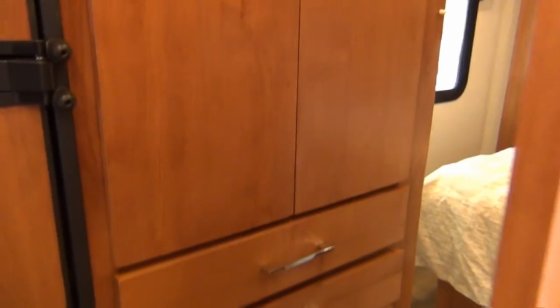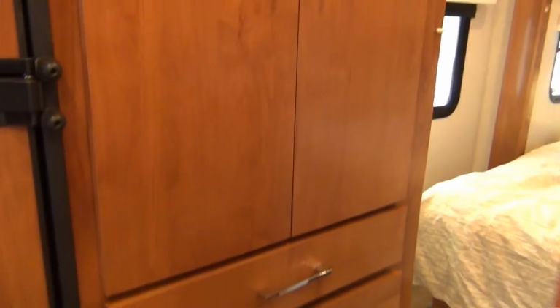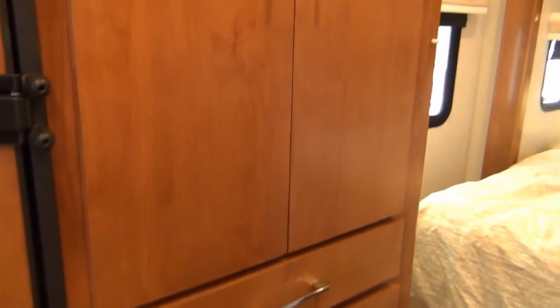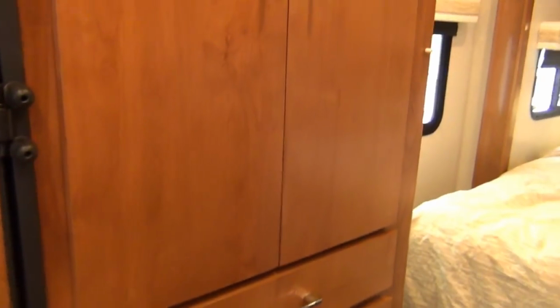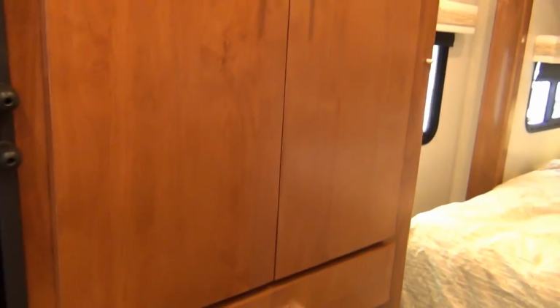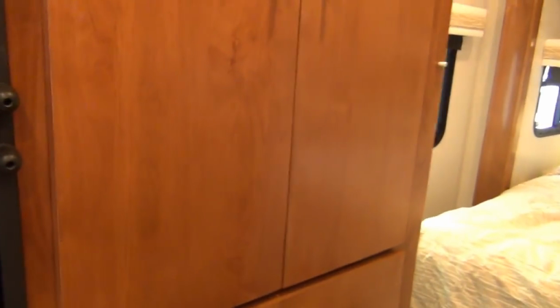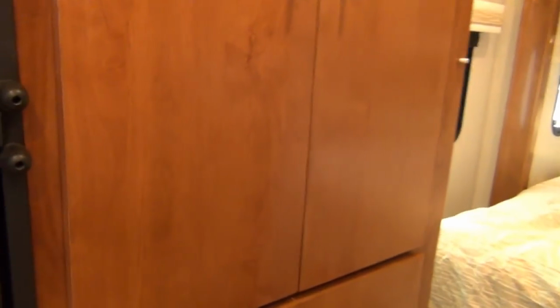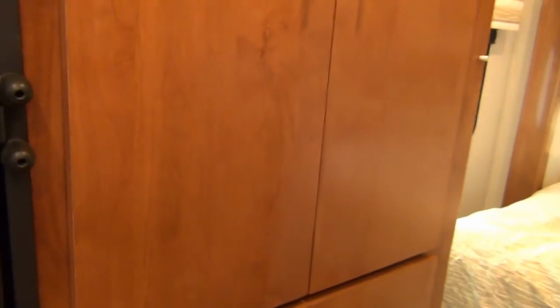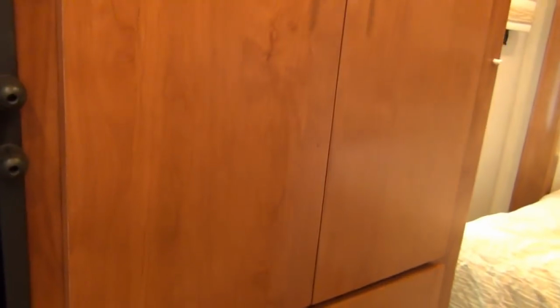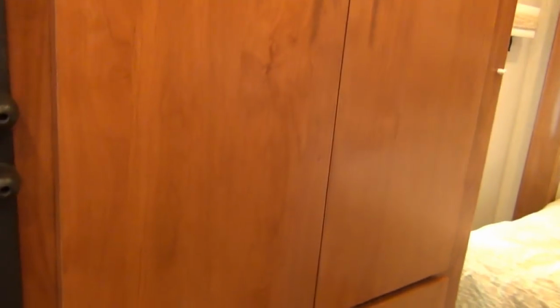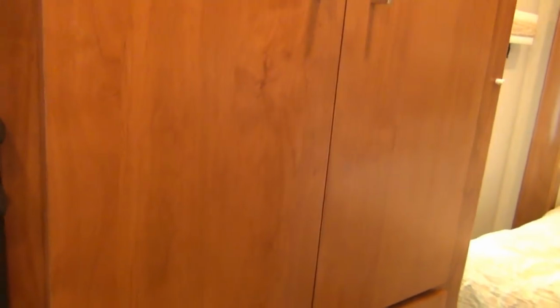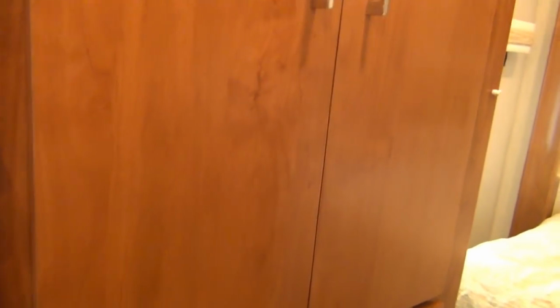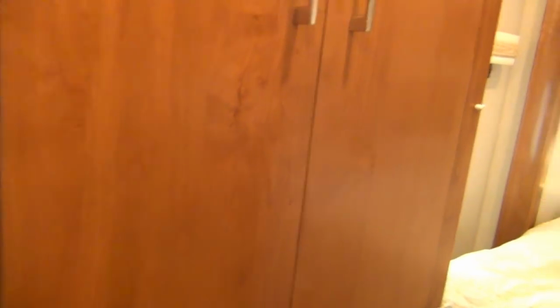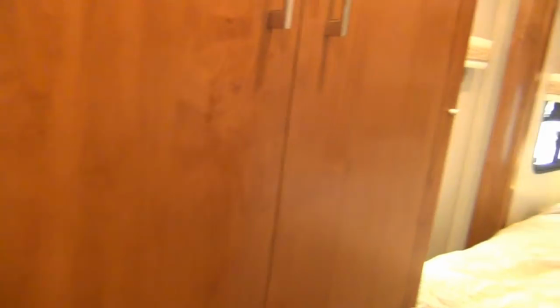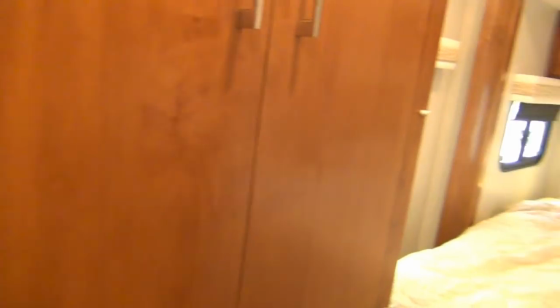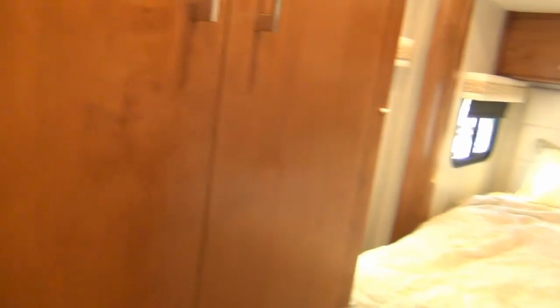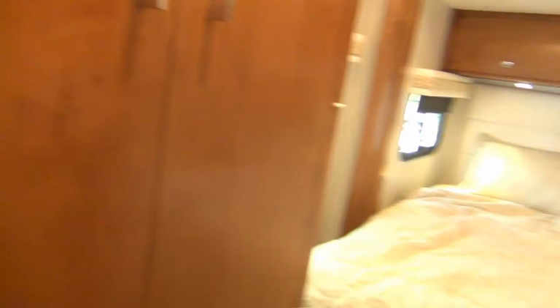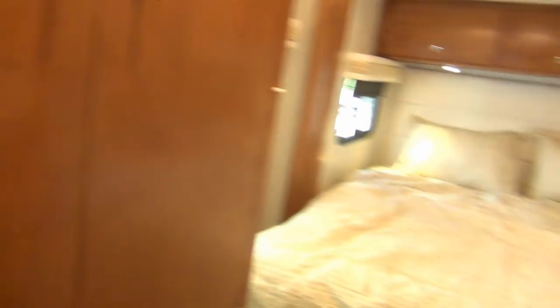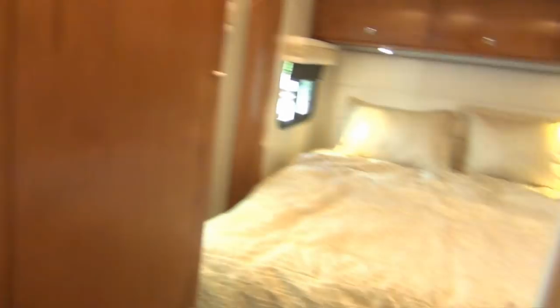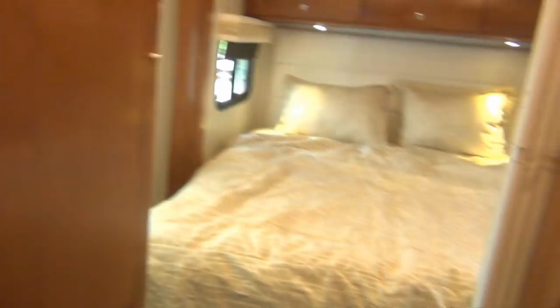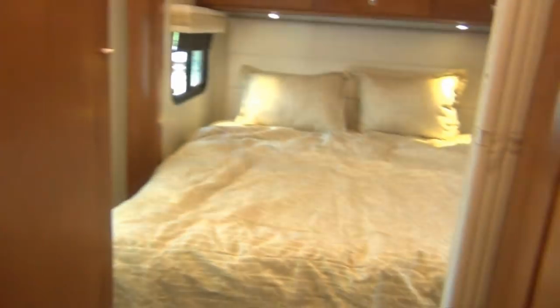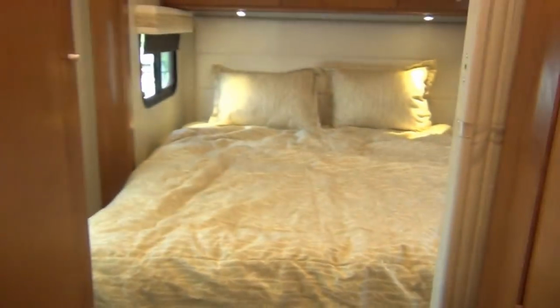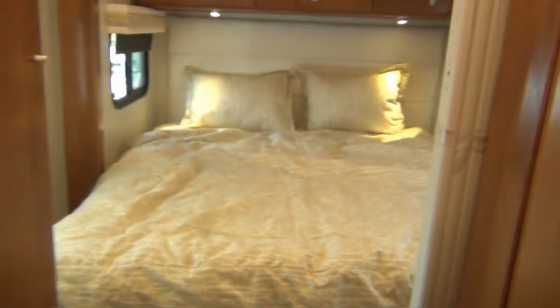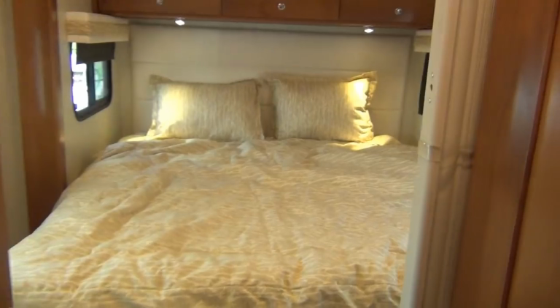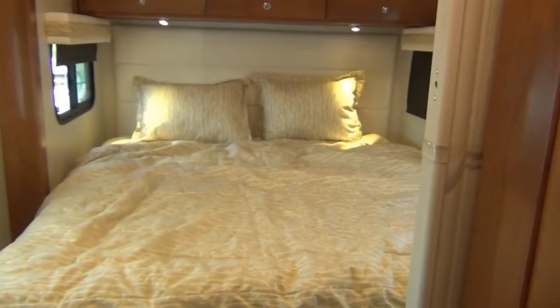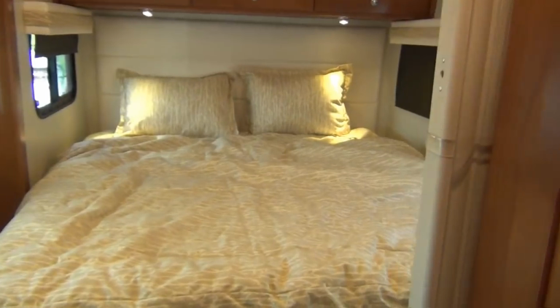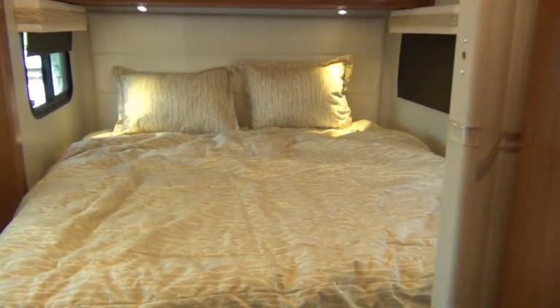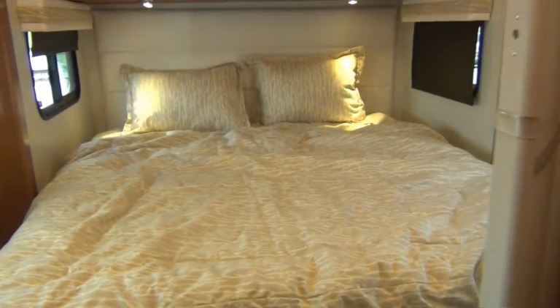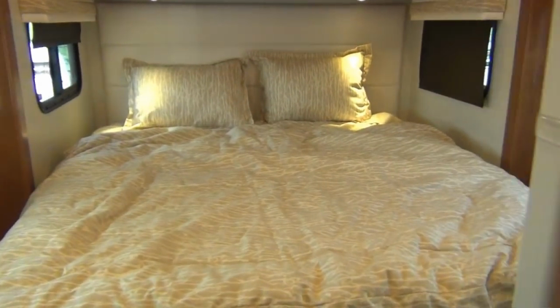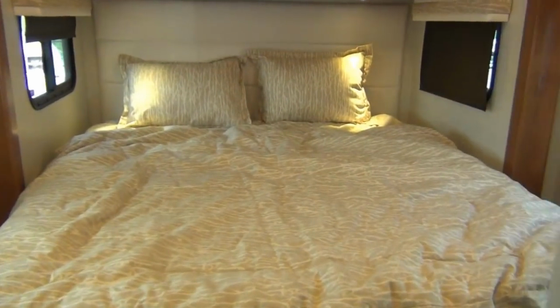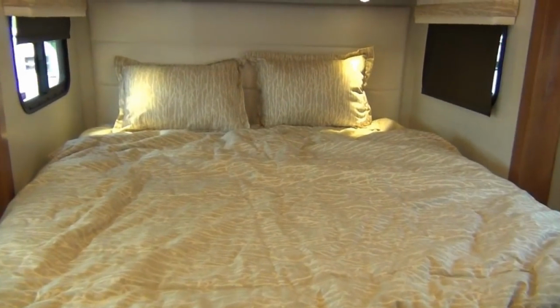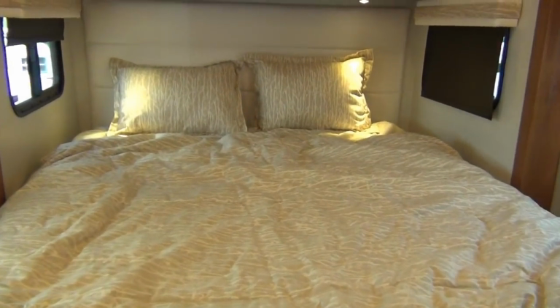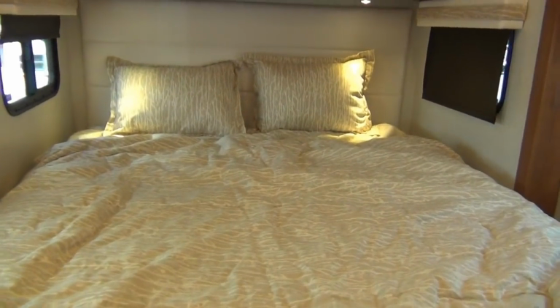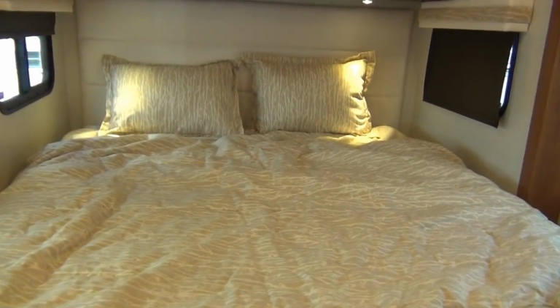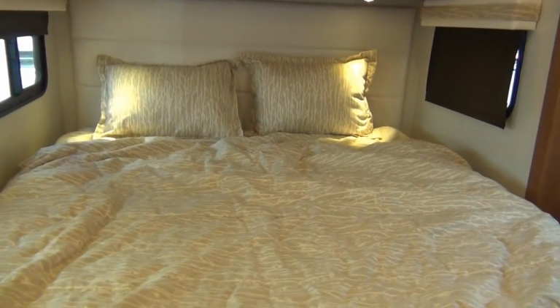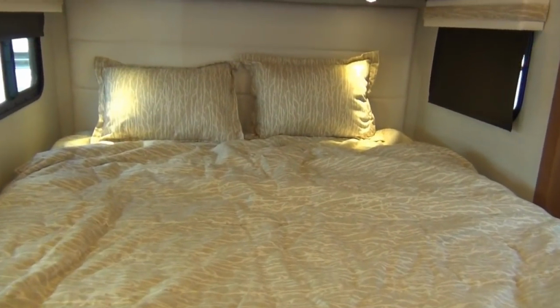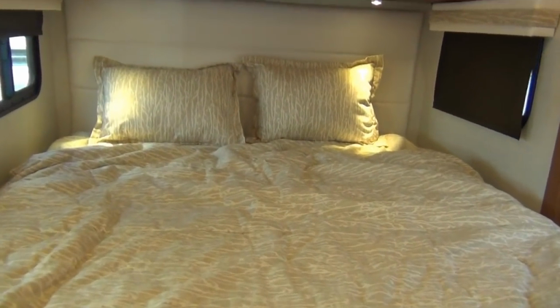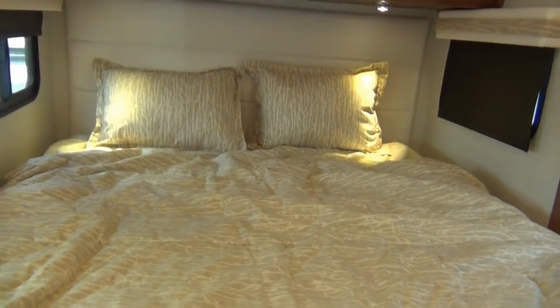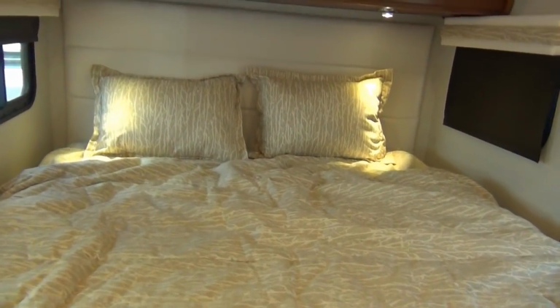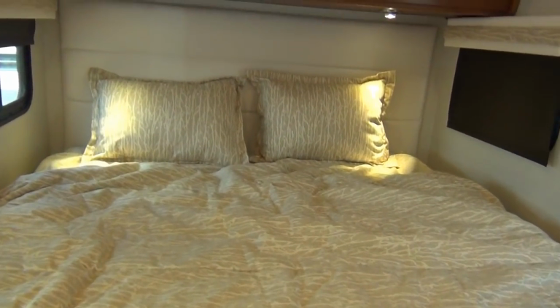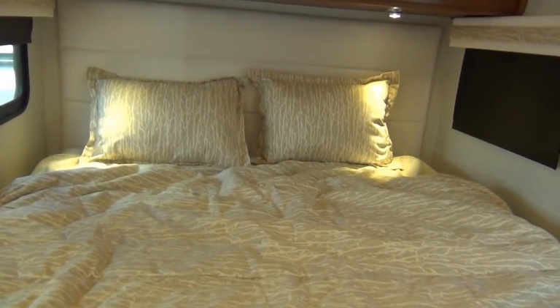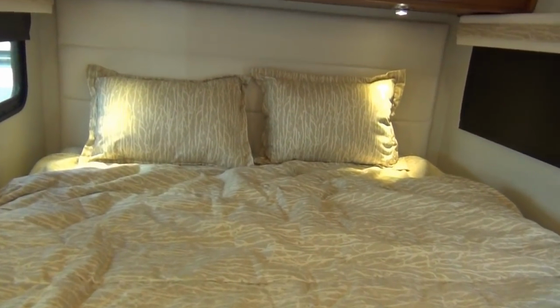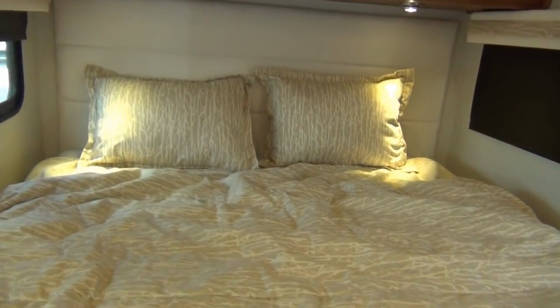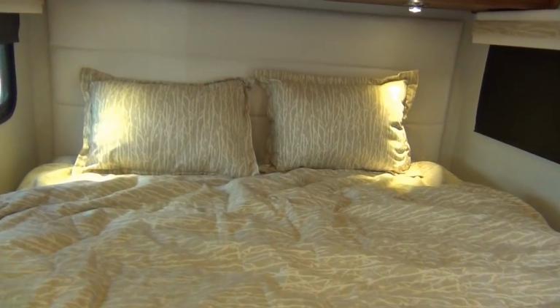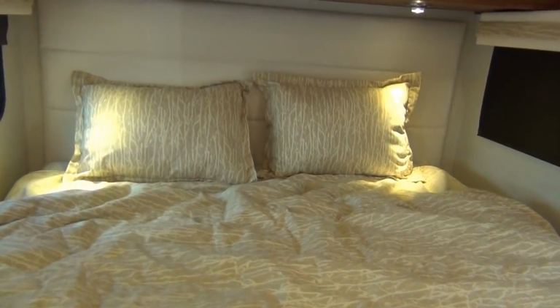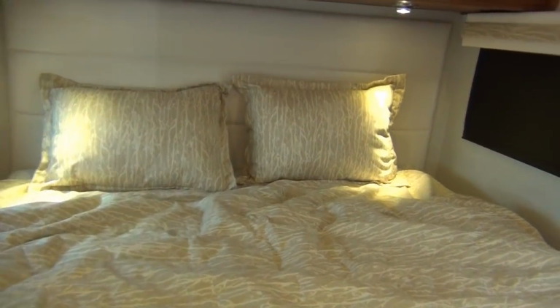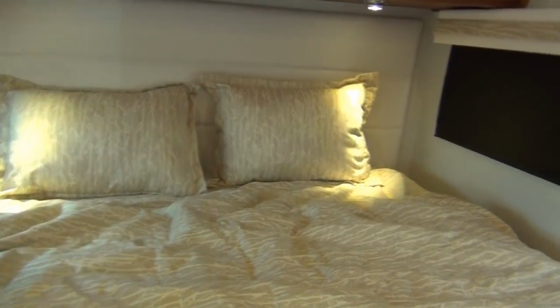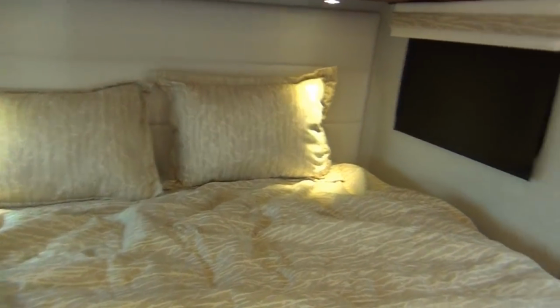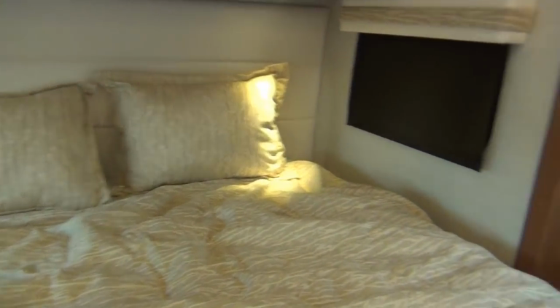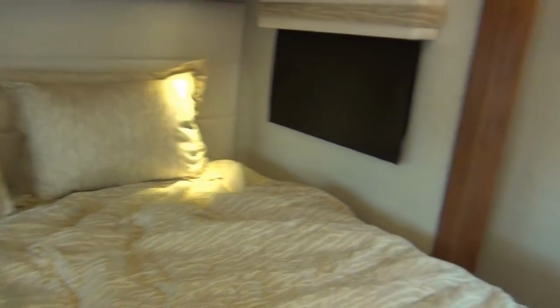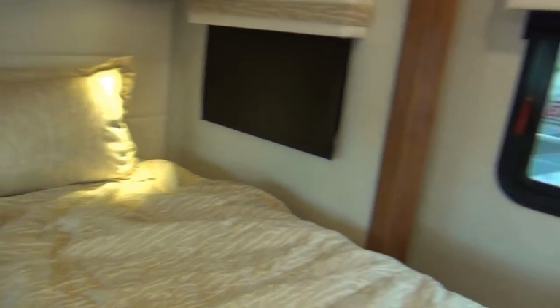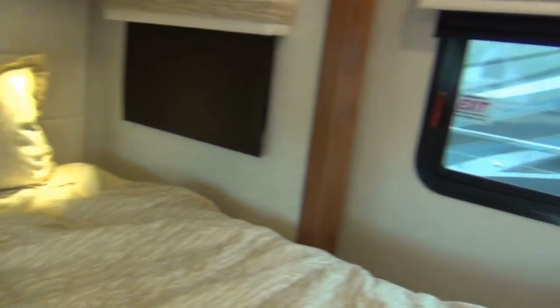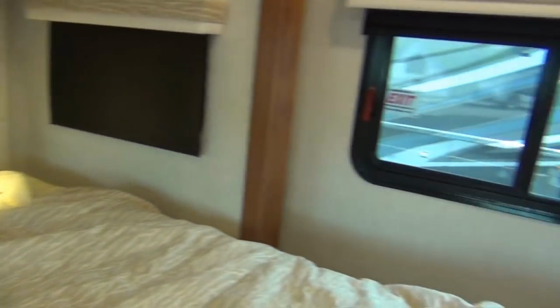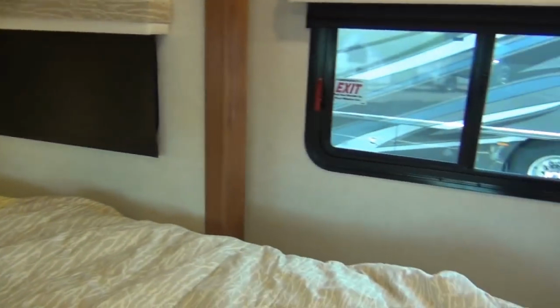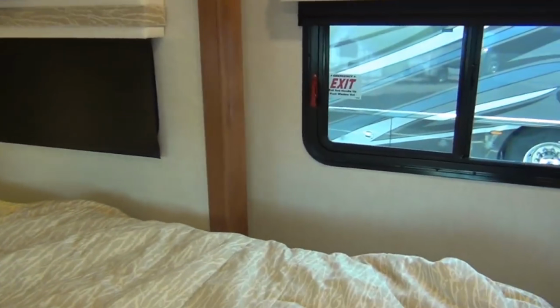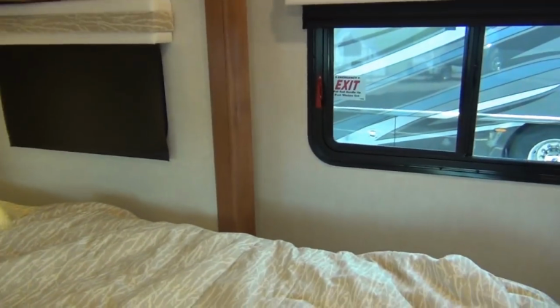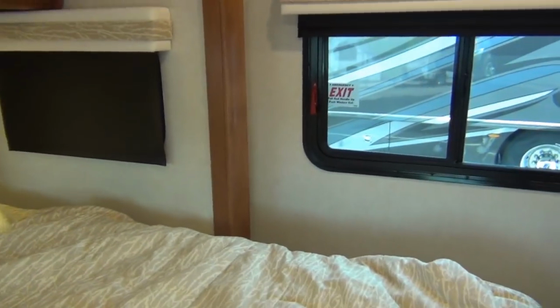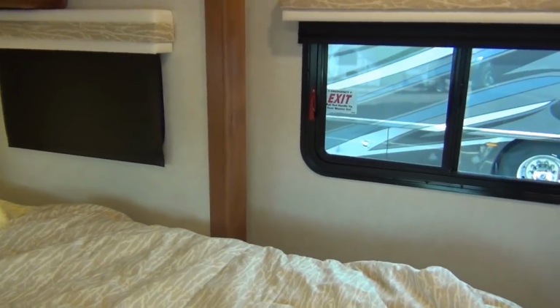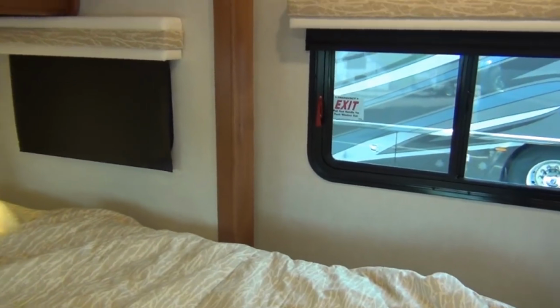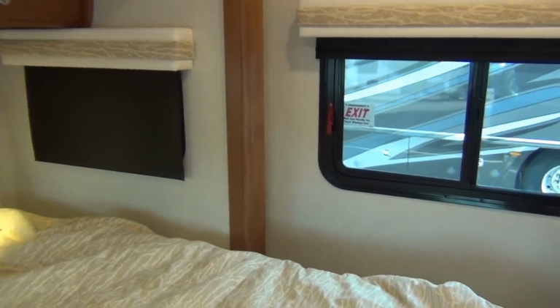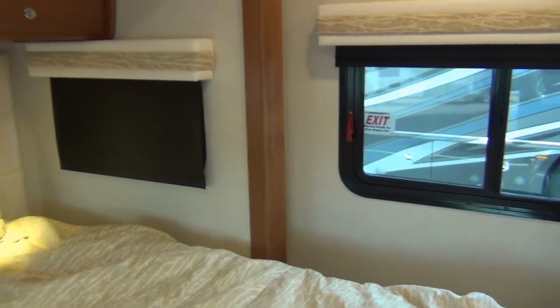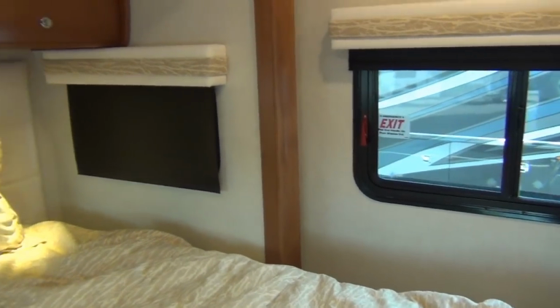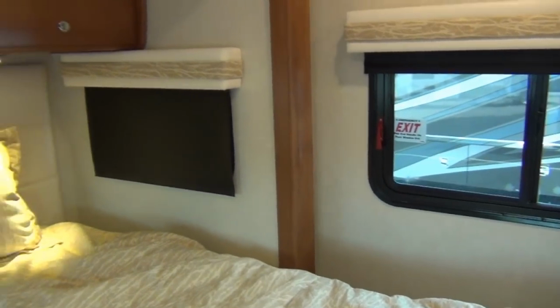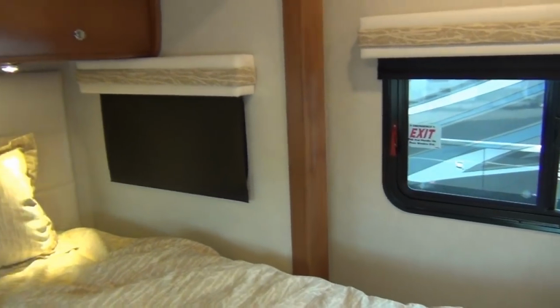One of the cool features about this coach: it does have three vents and fans throughout — one in the bedroom, one in the bathroom, one in the galley.